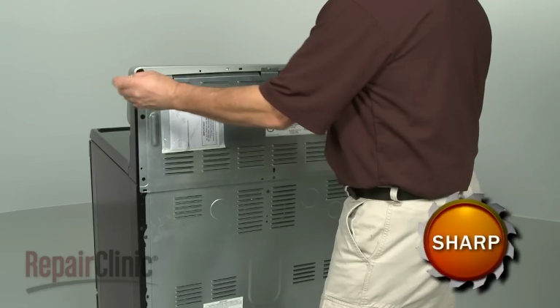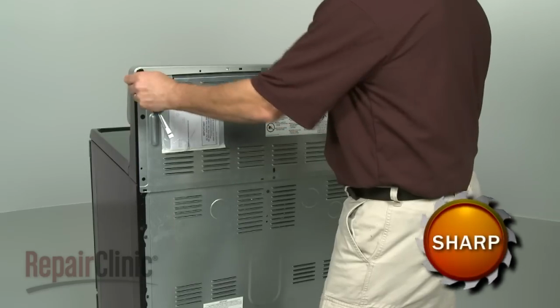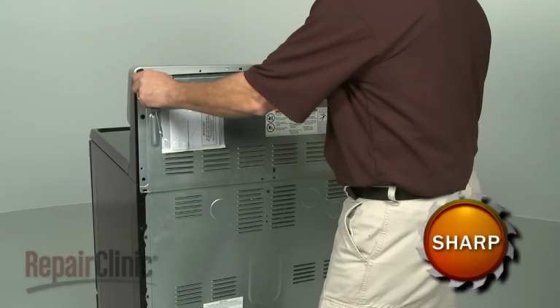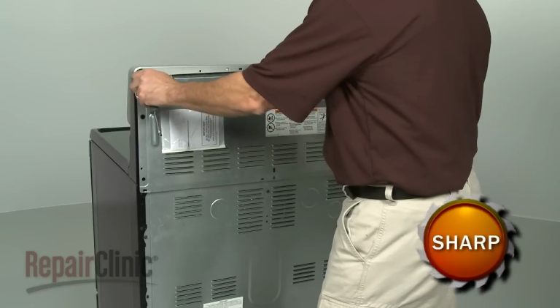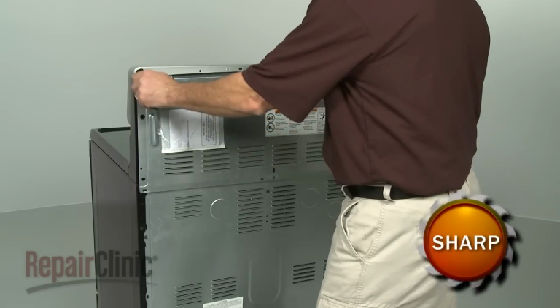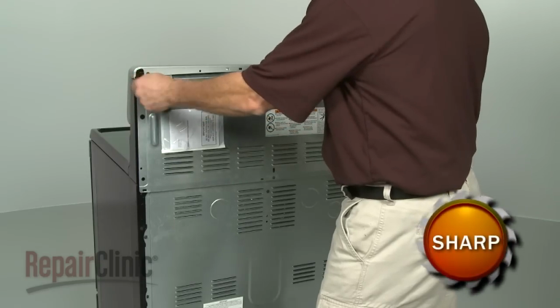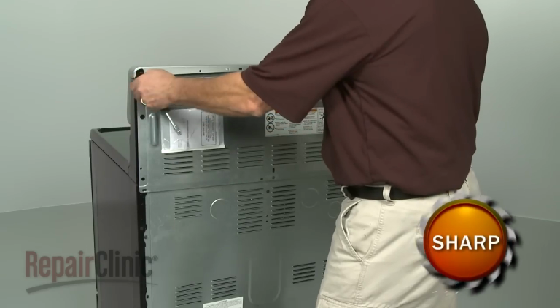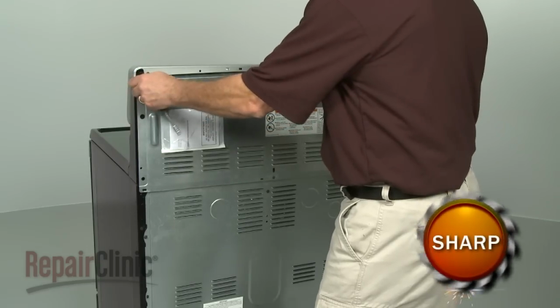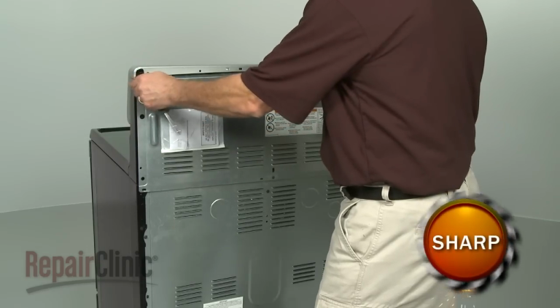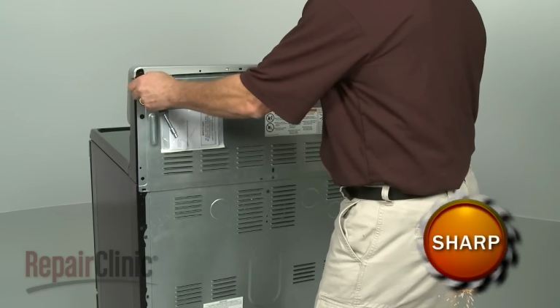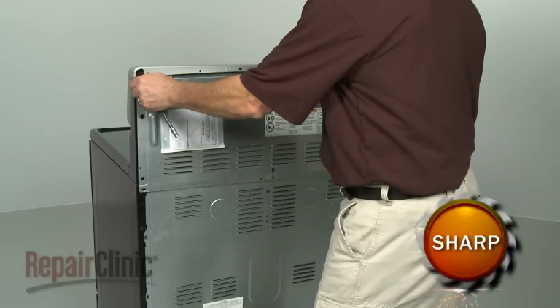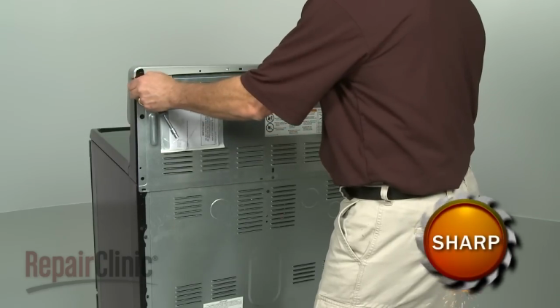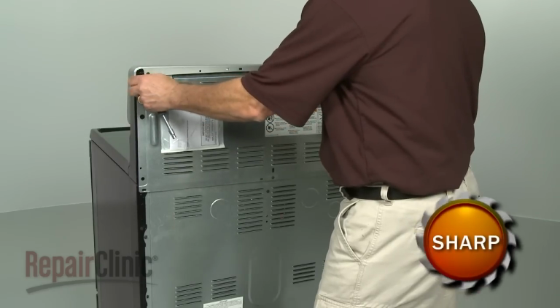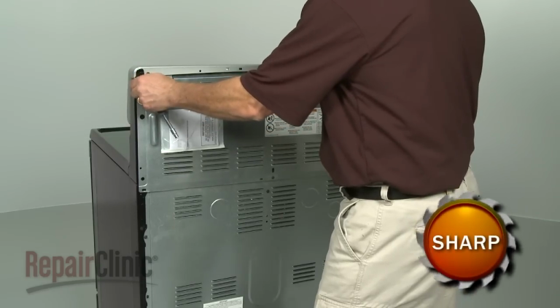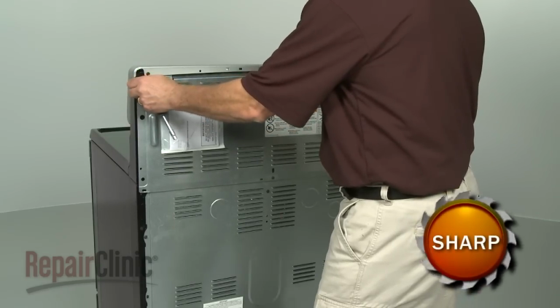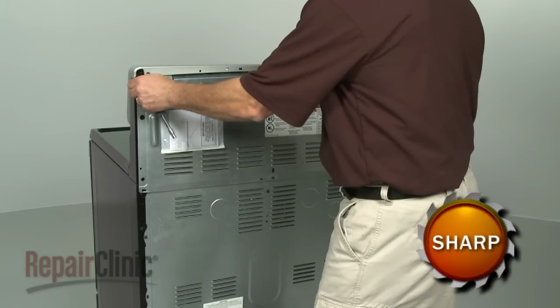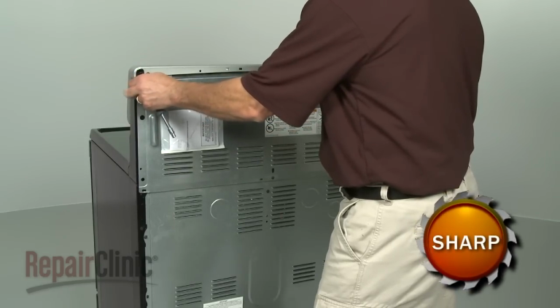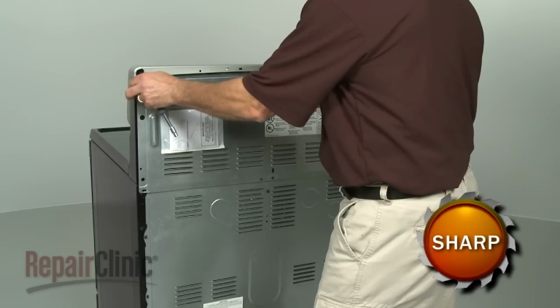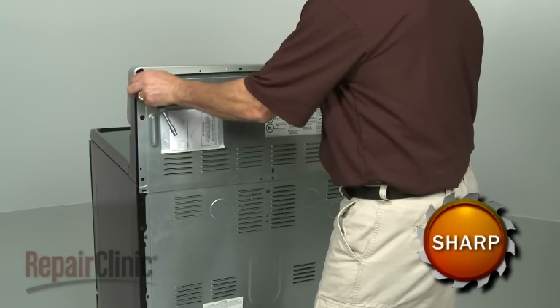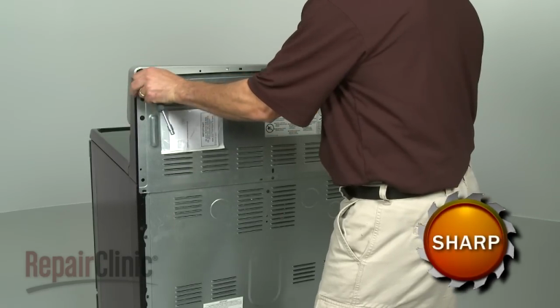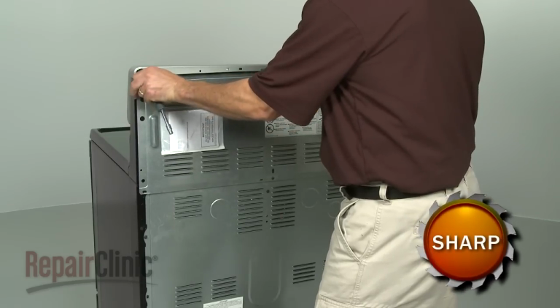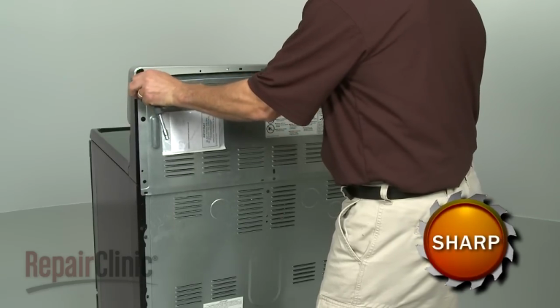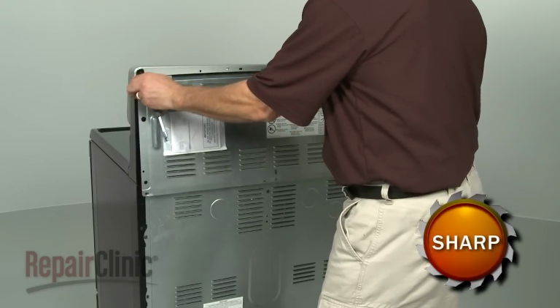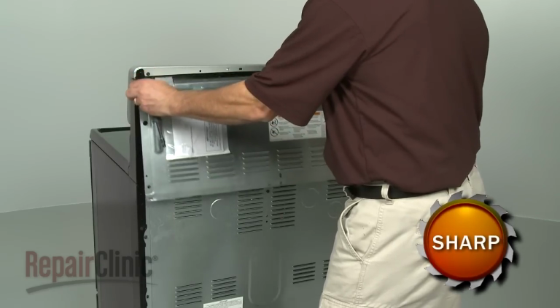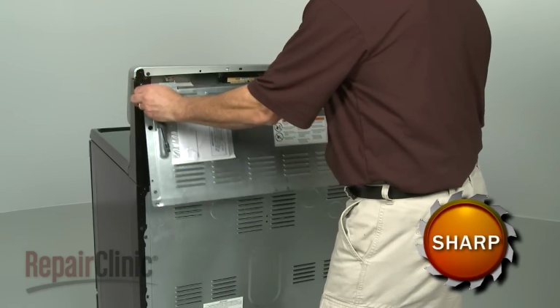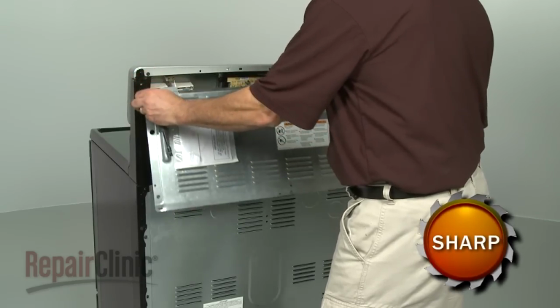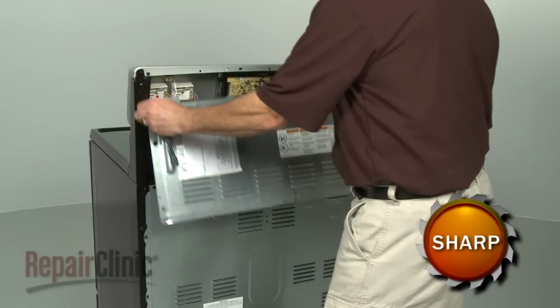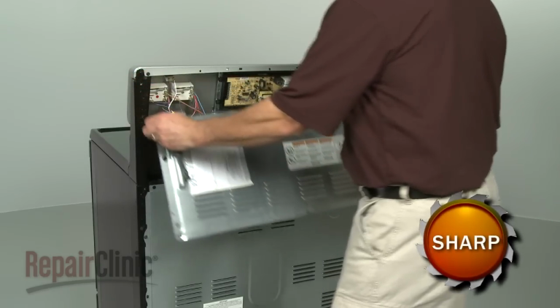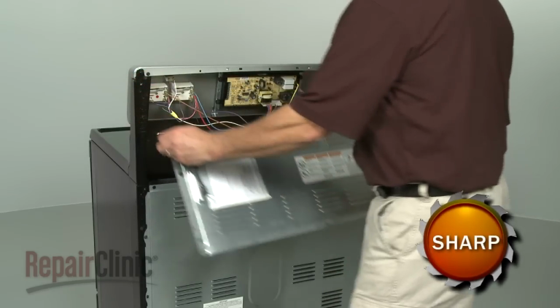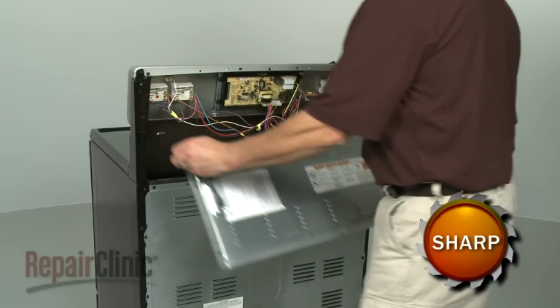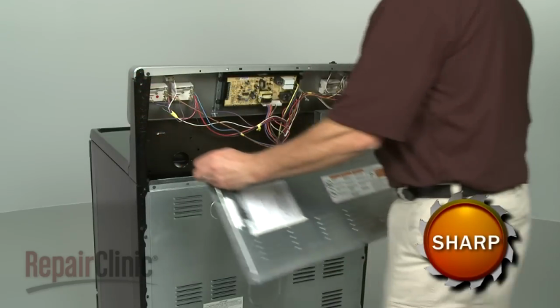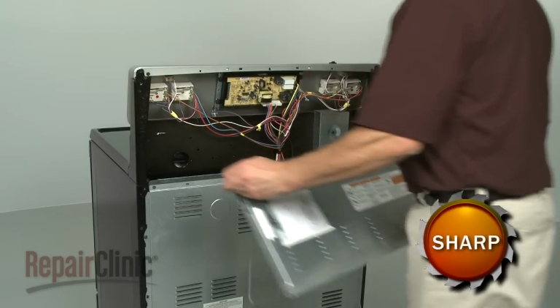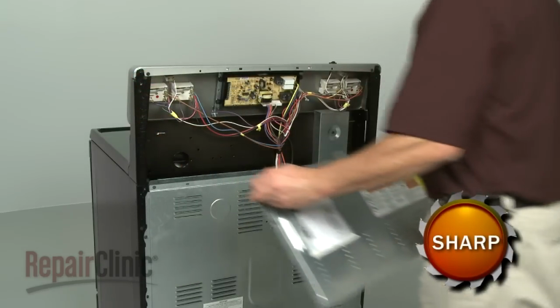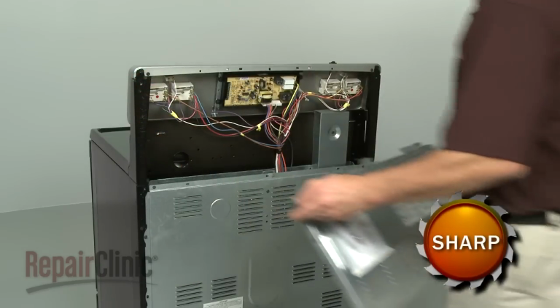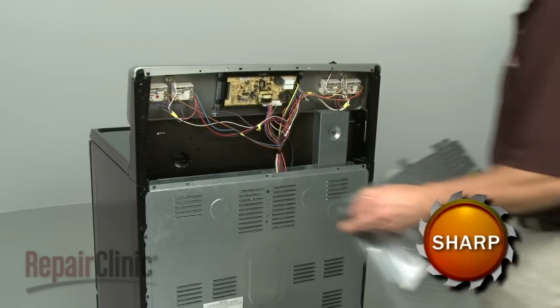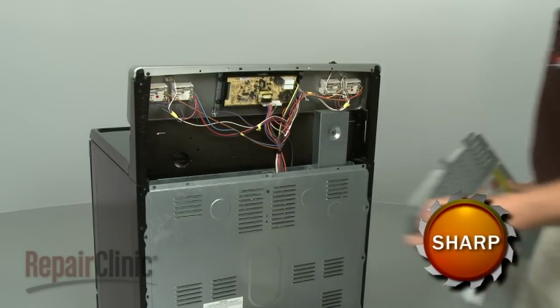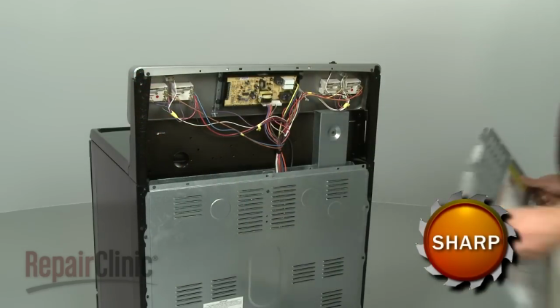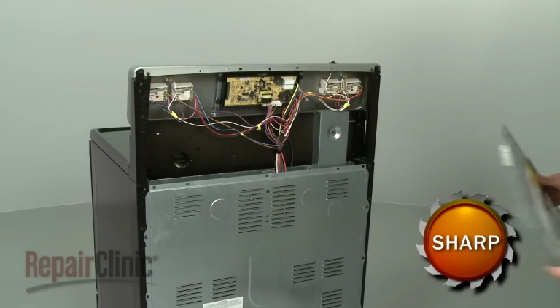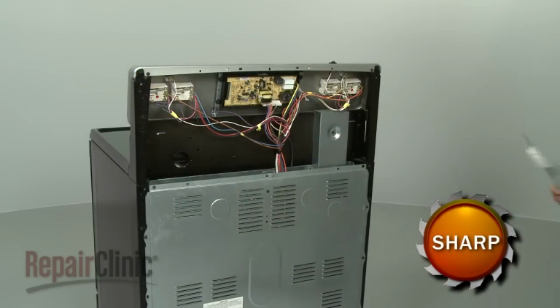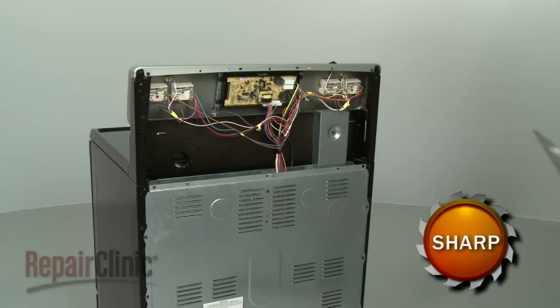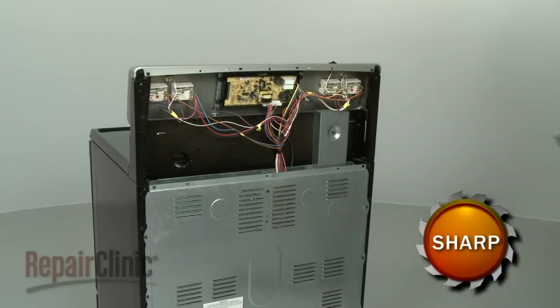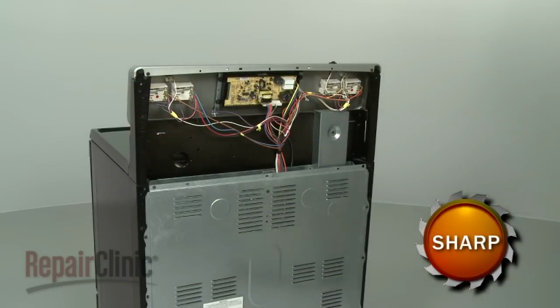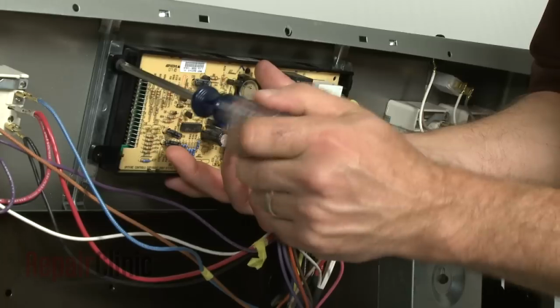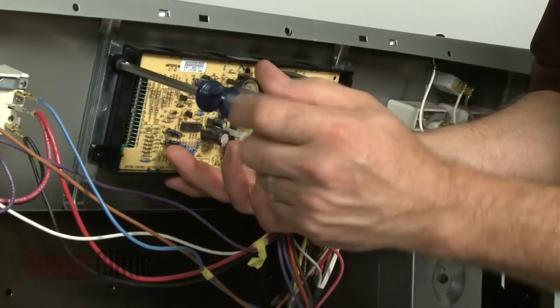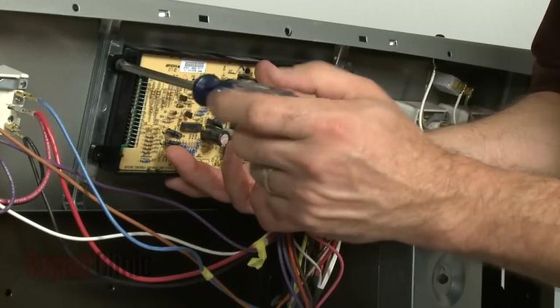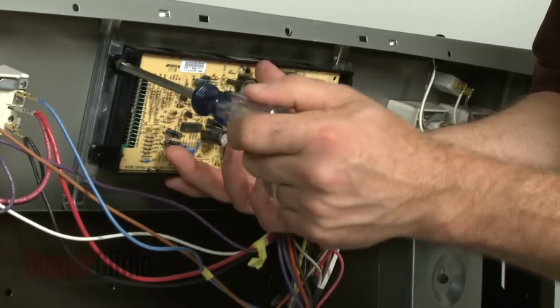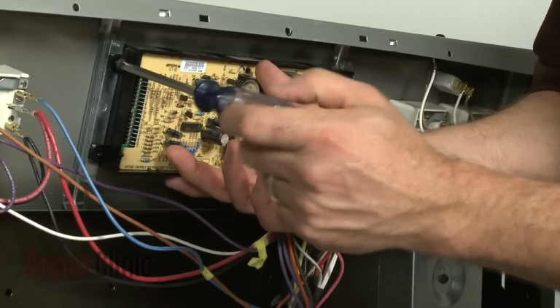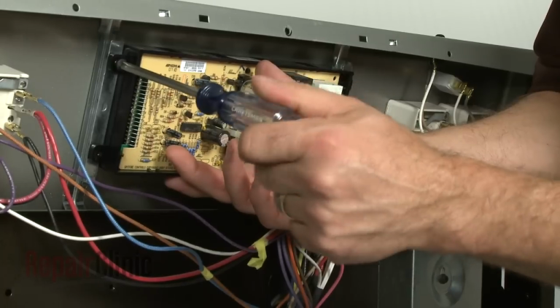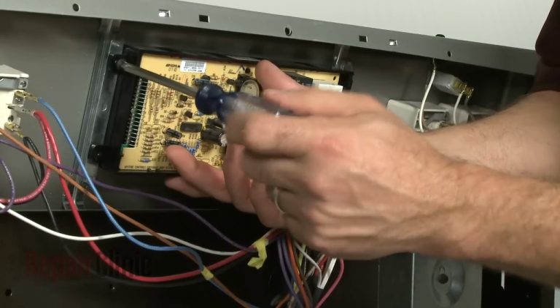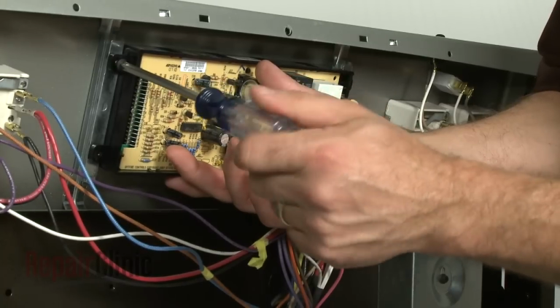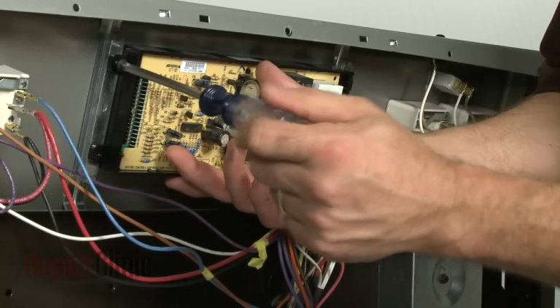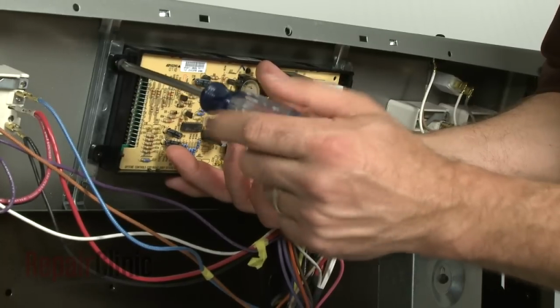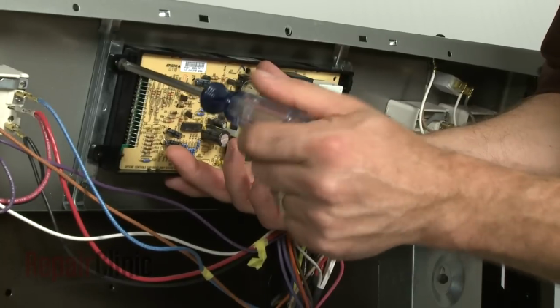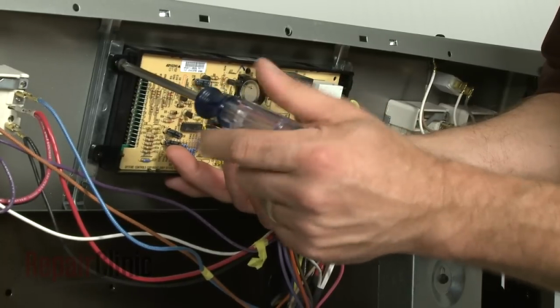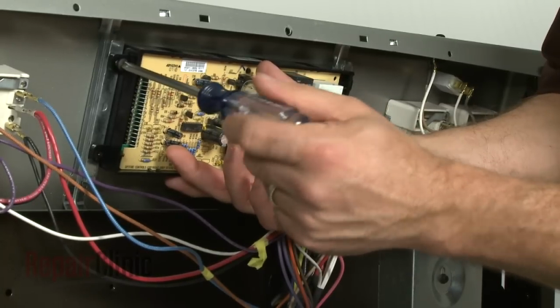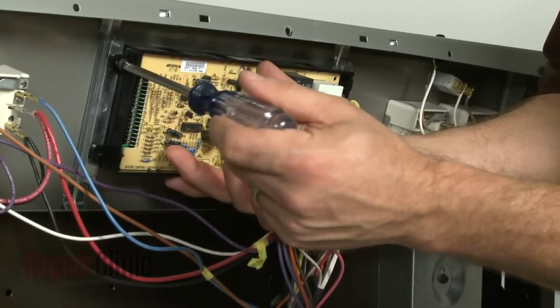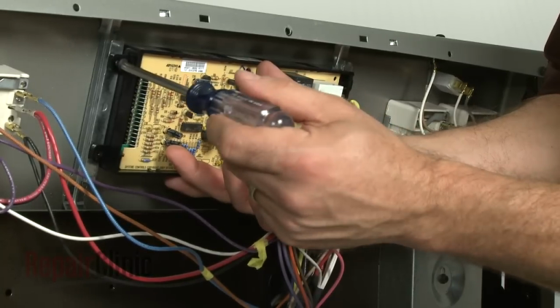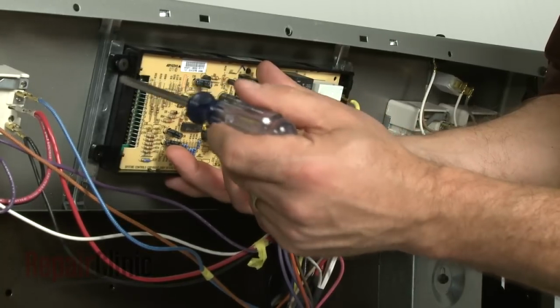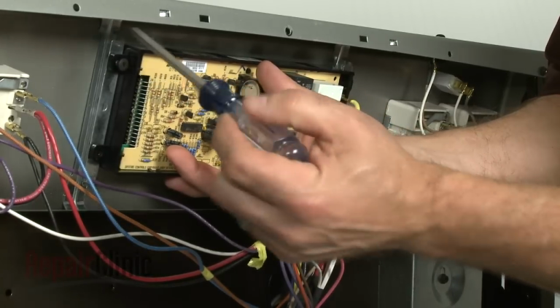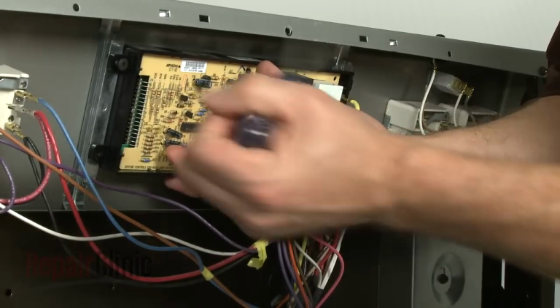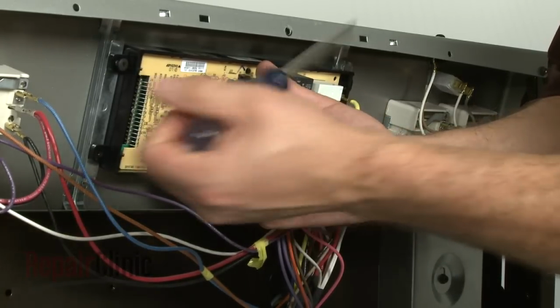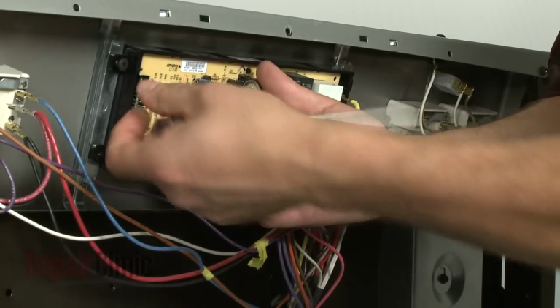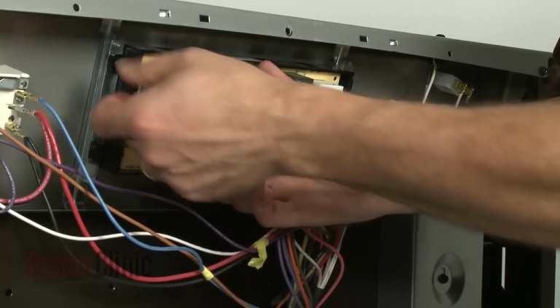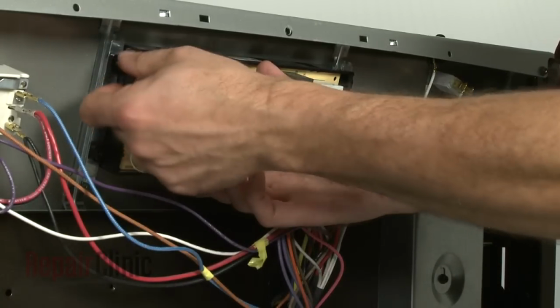Your first step is to remove the upper back panel. Next, remove the screws securing the old clock control.